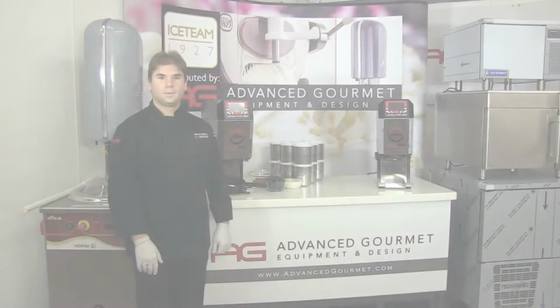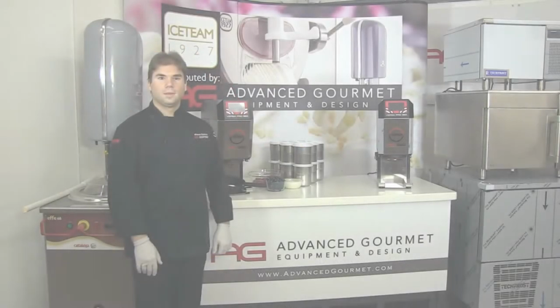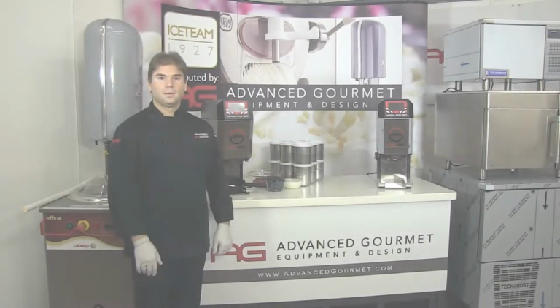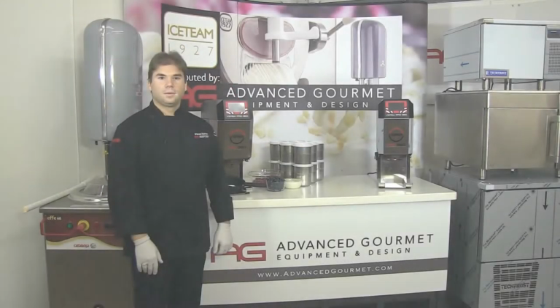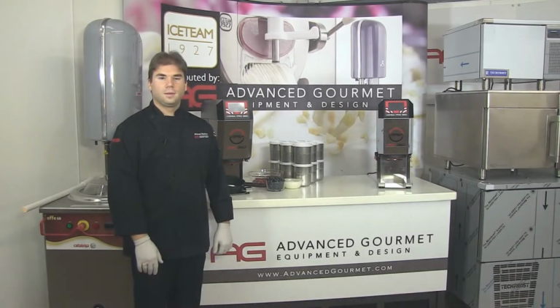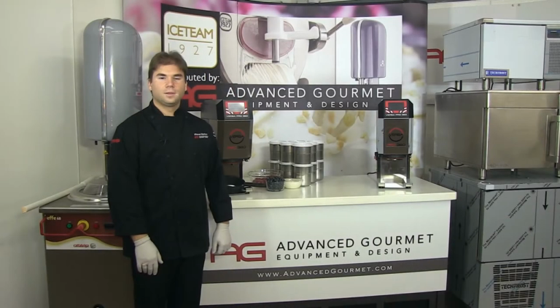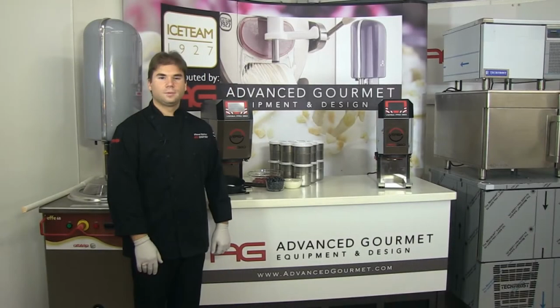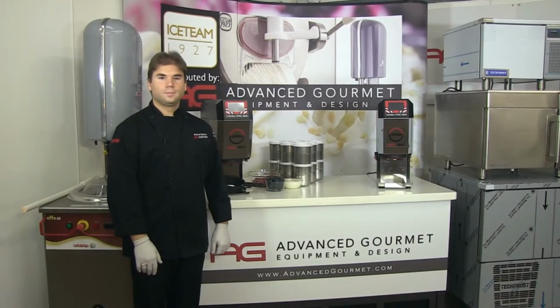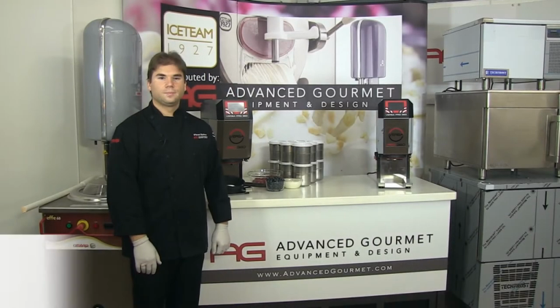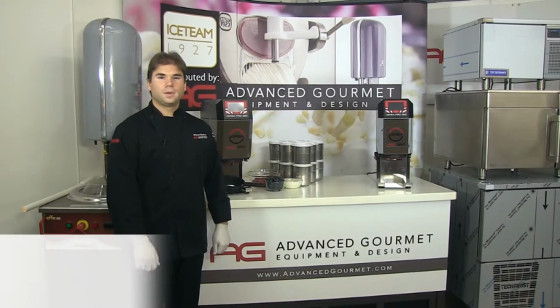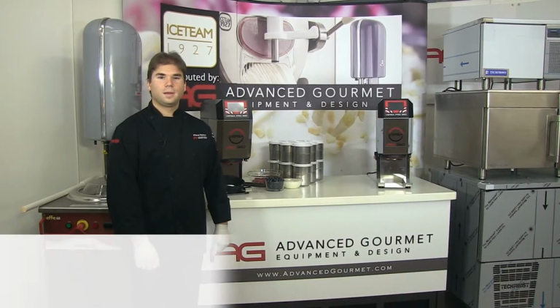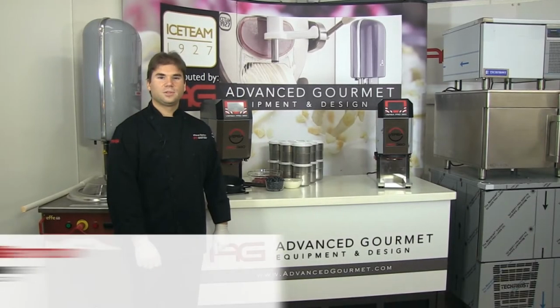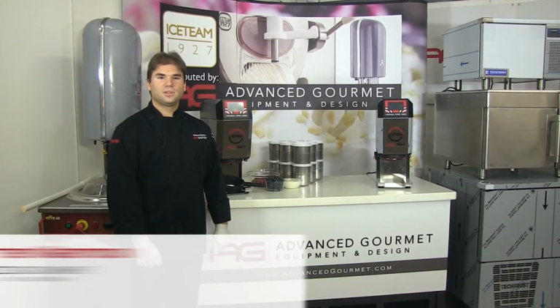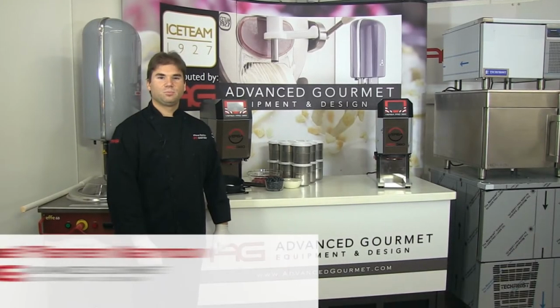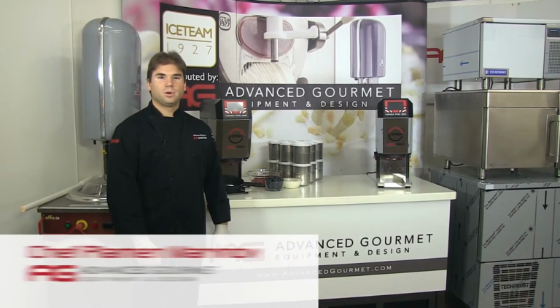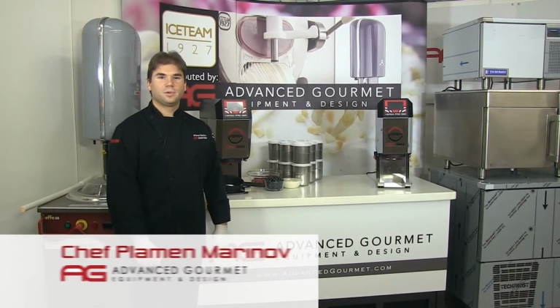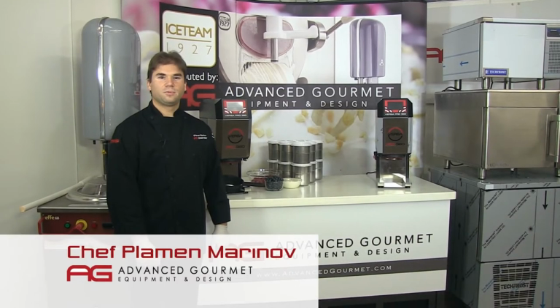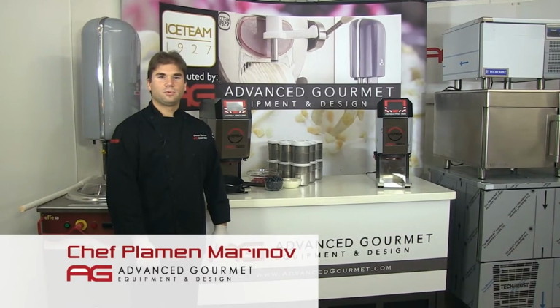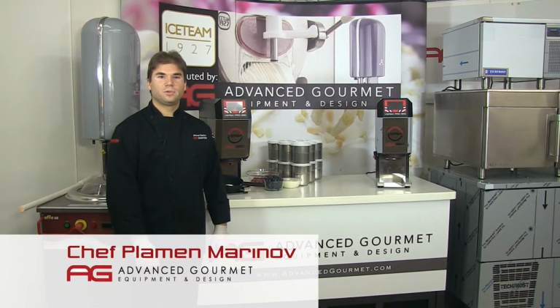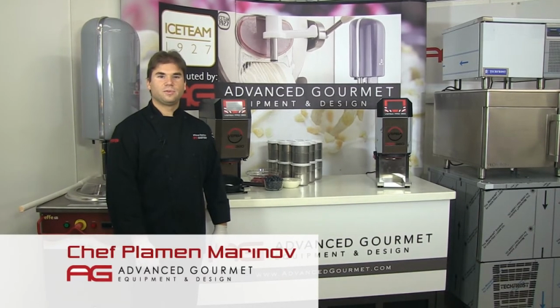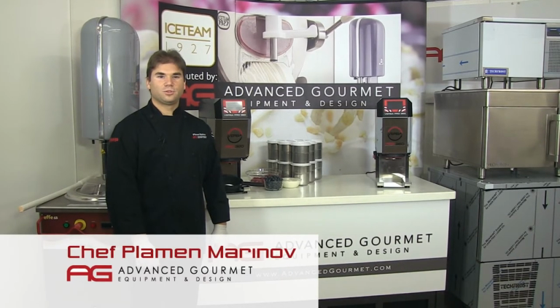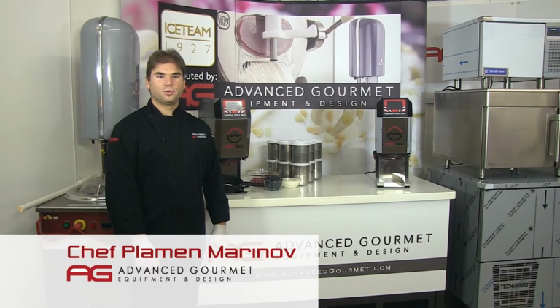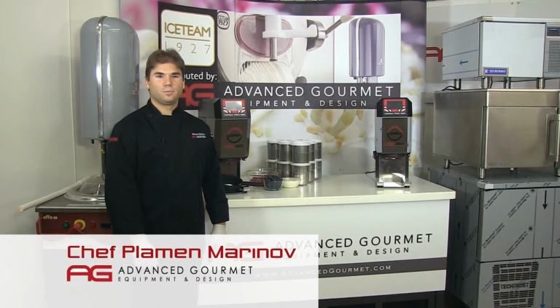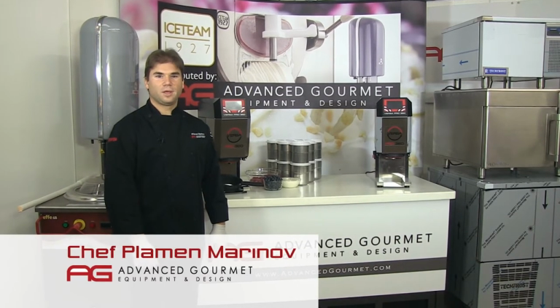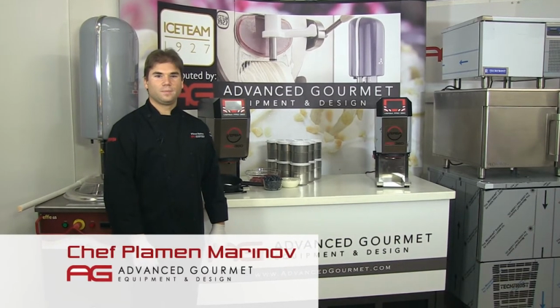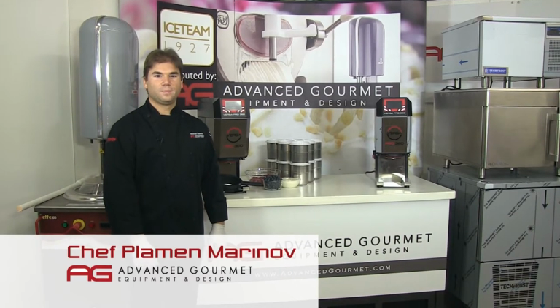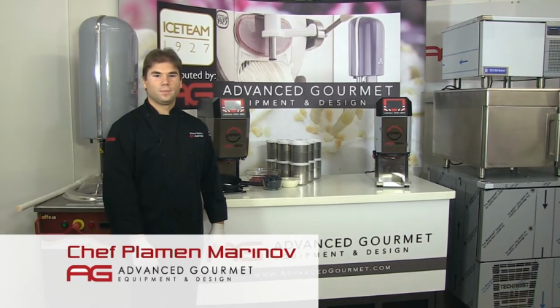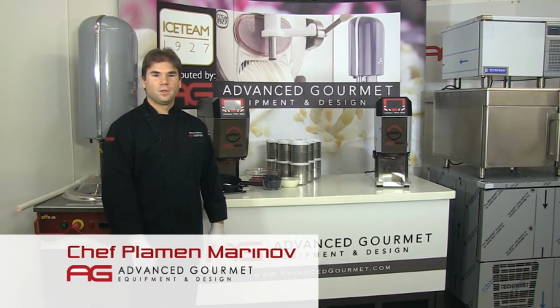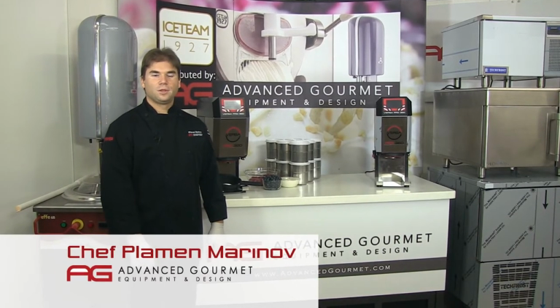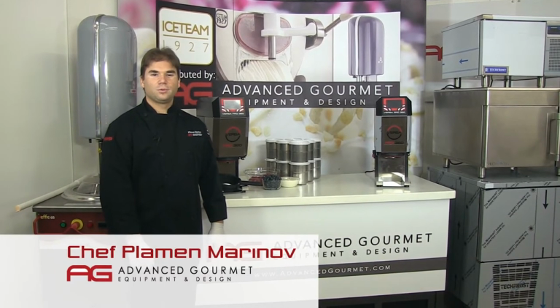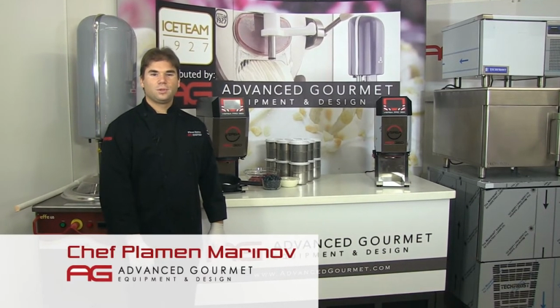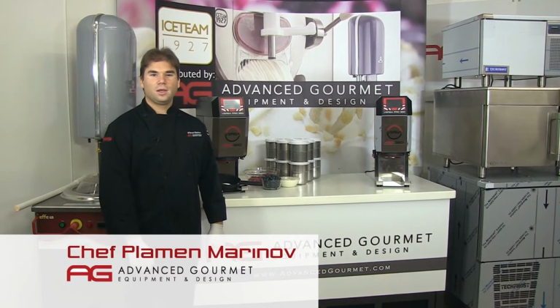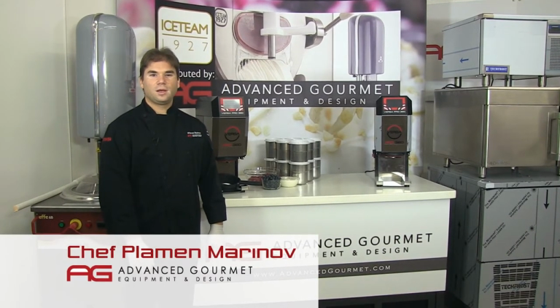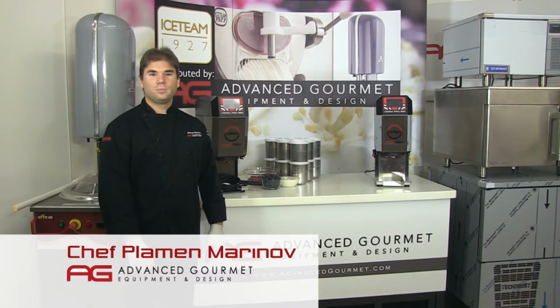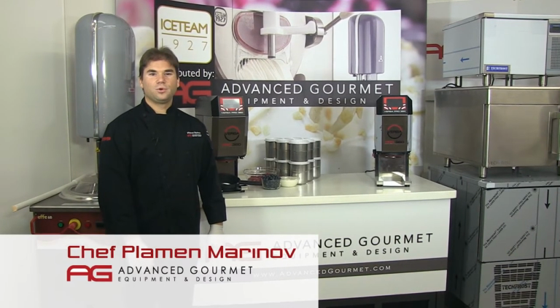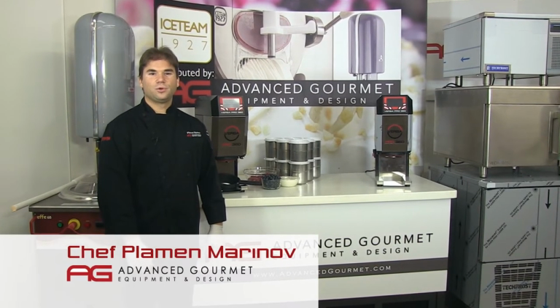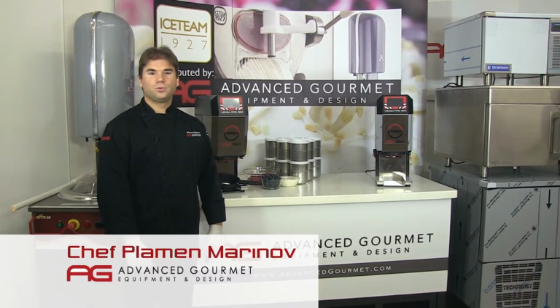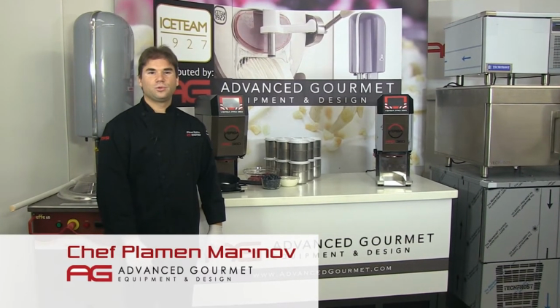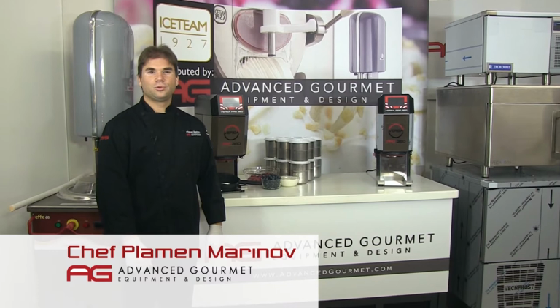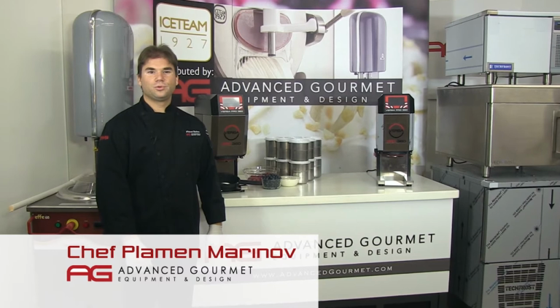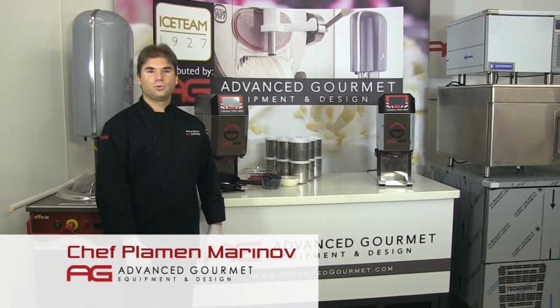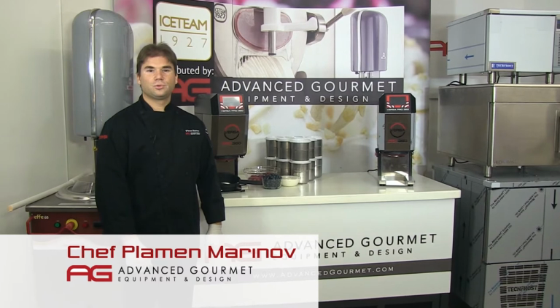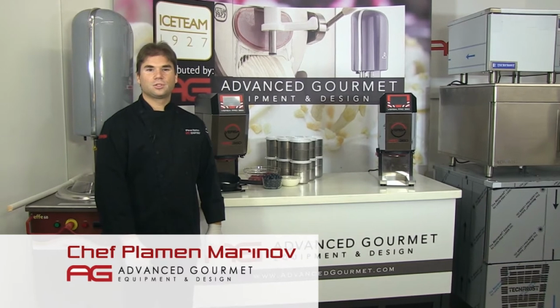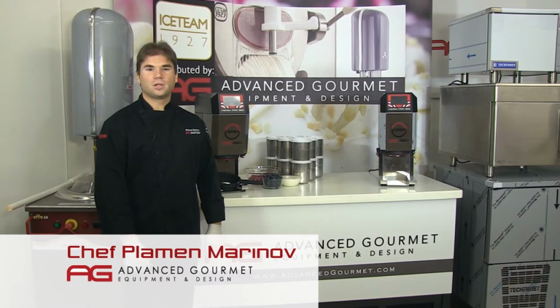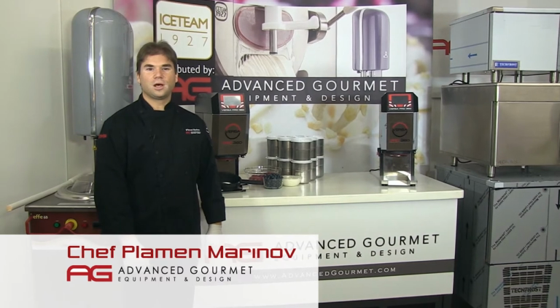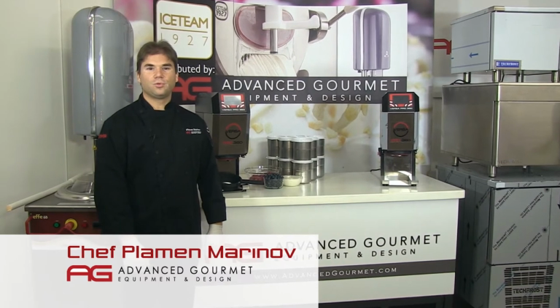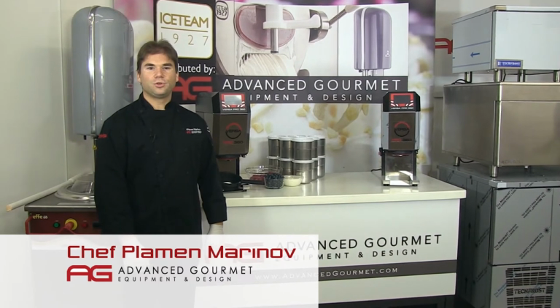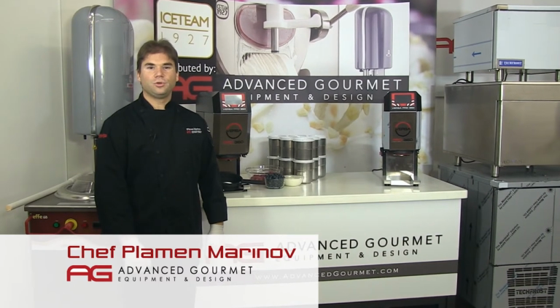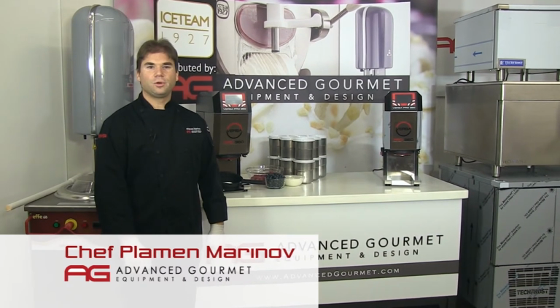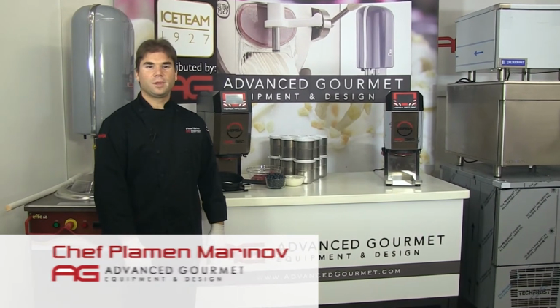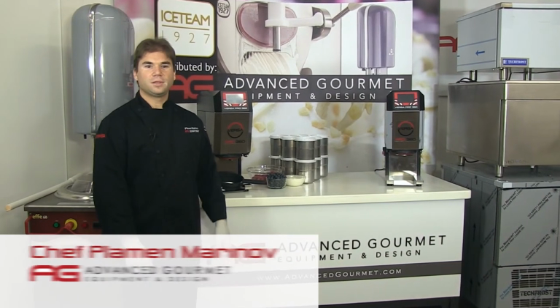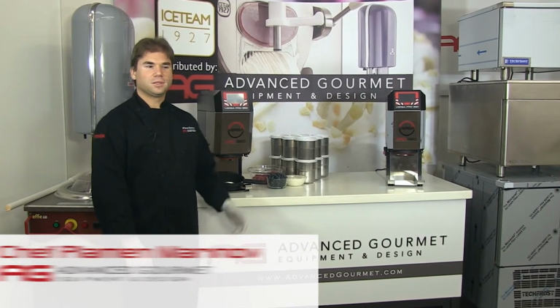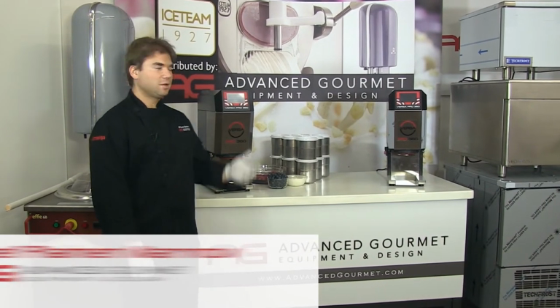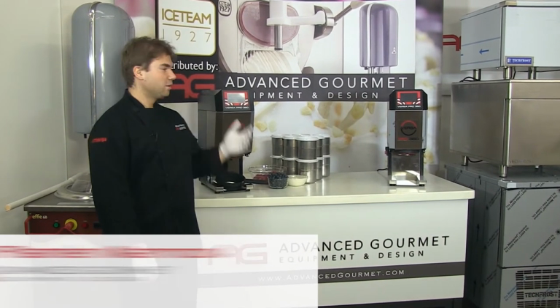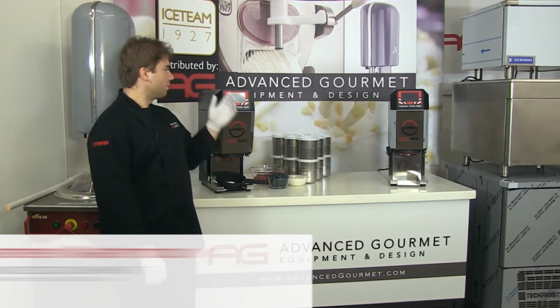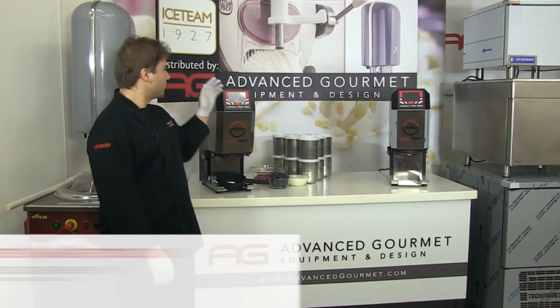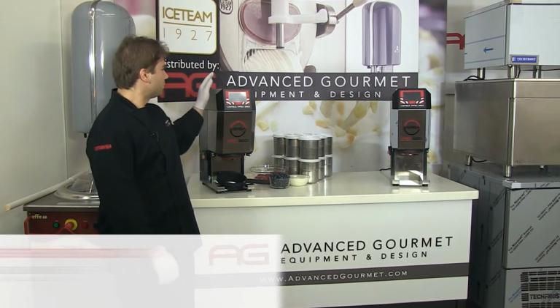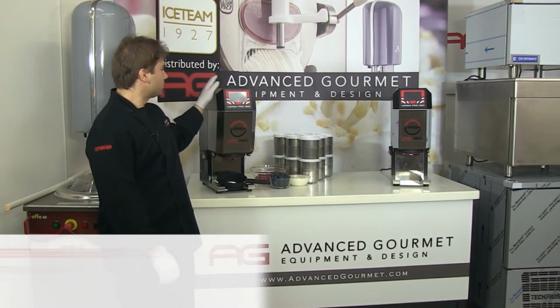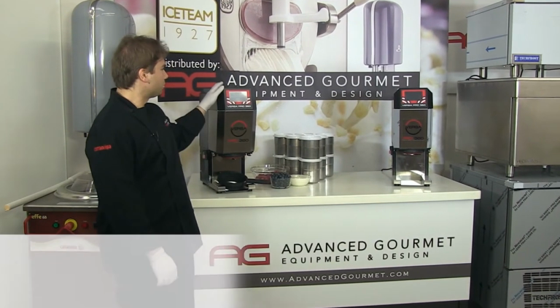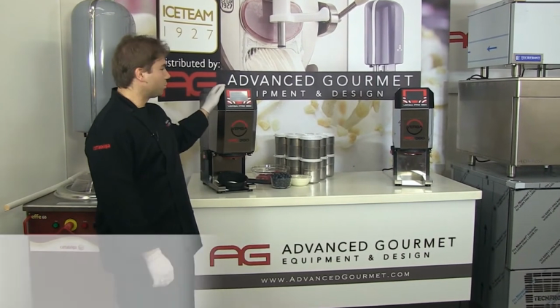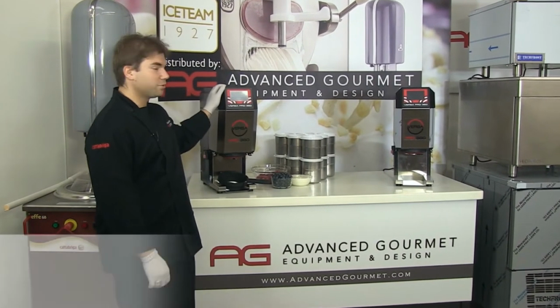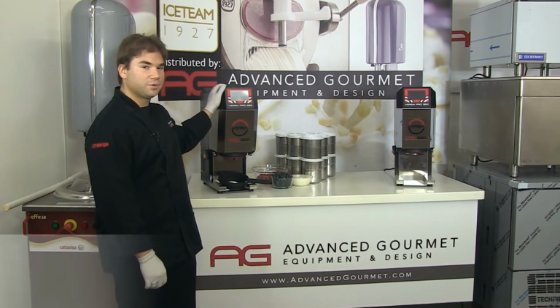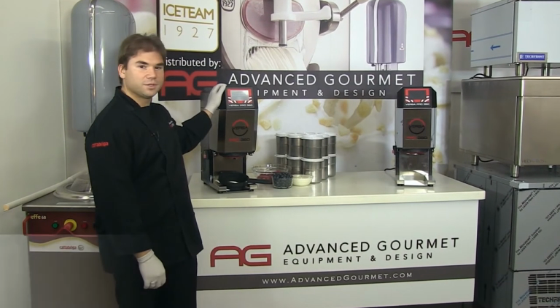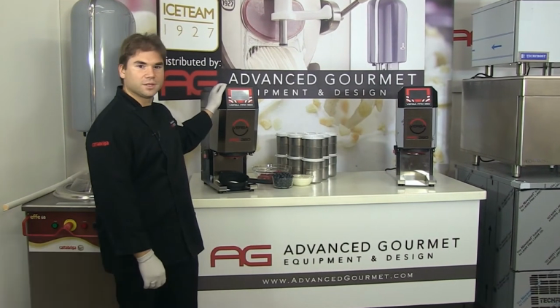Hello, I'm Chef Pouaman from Advanced Gourmet. Today I'm going to introduce our new amazing VersaPro 360.